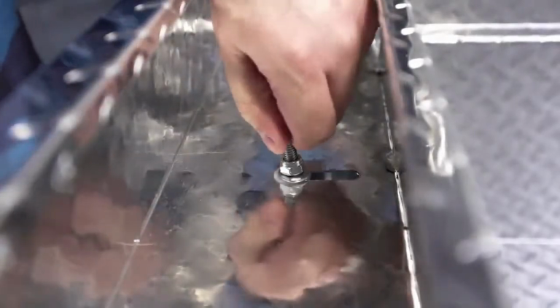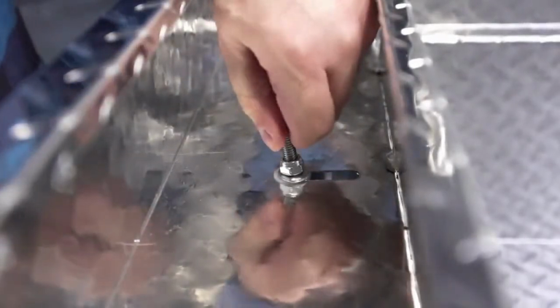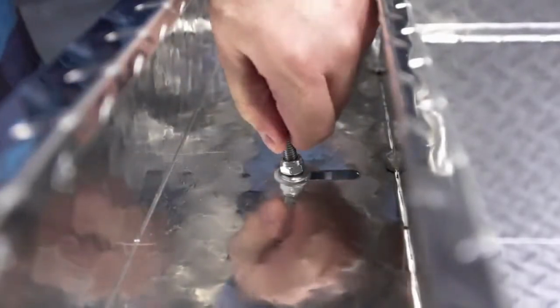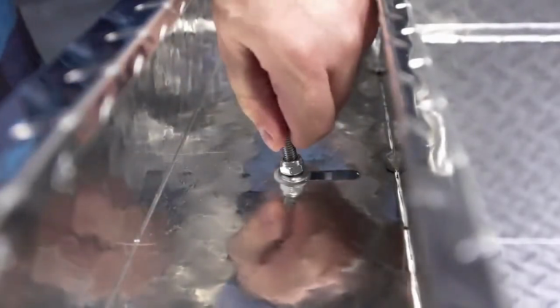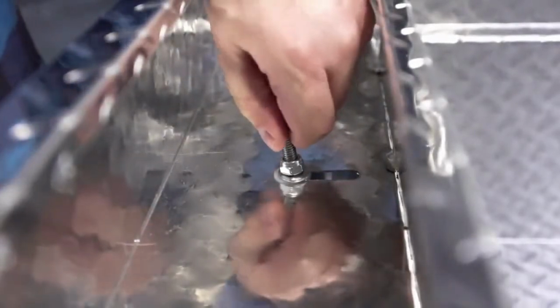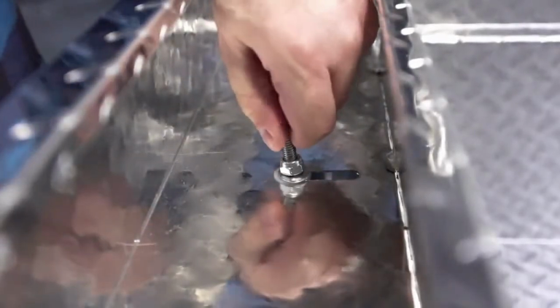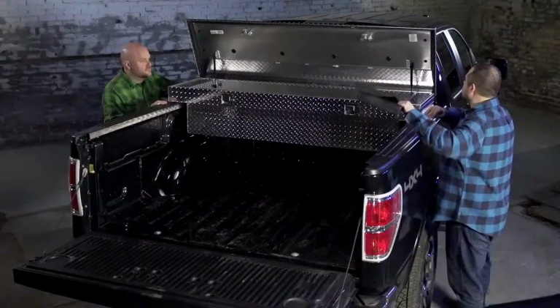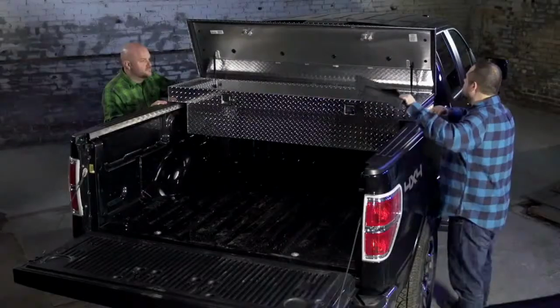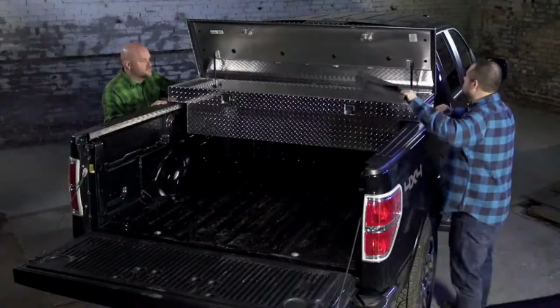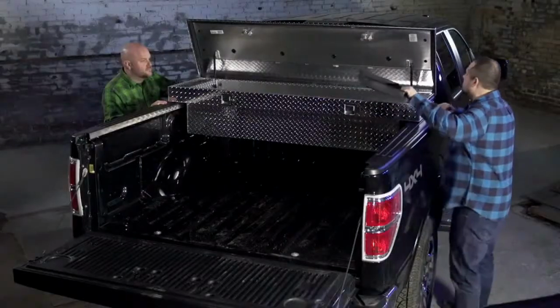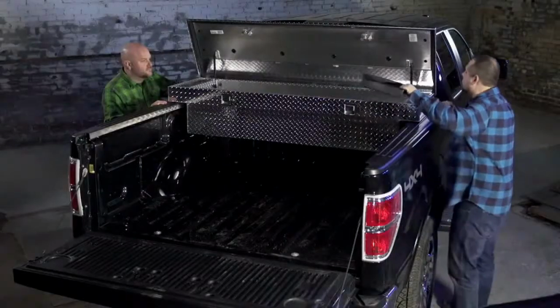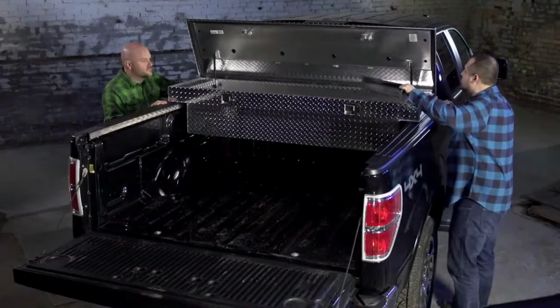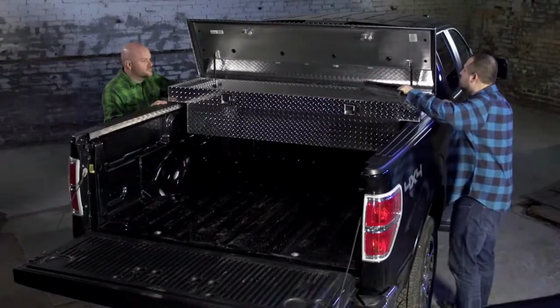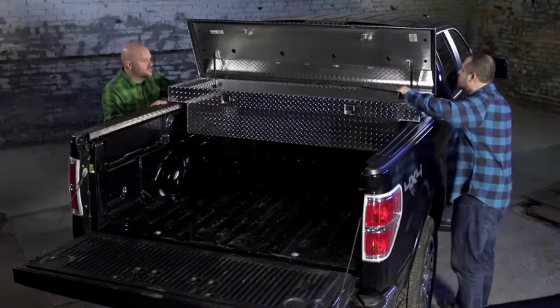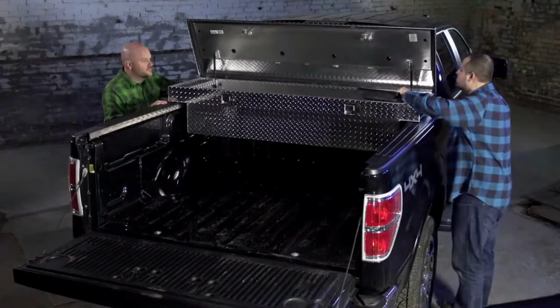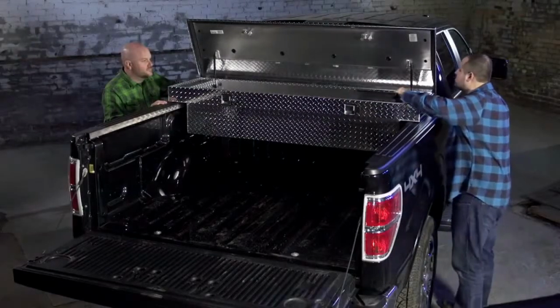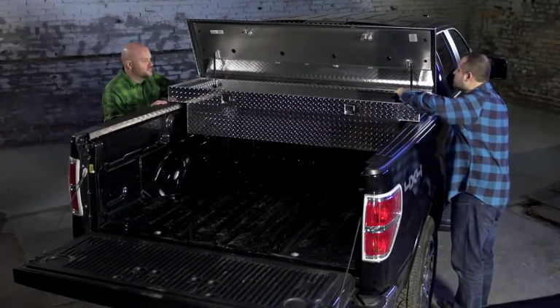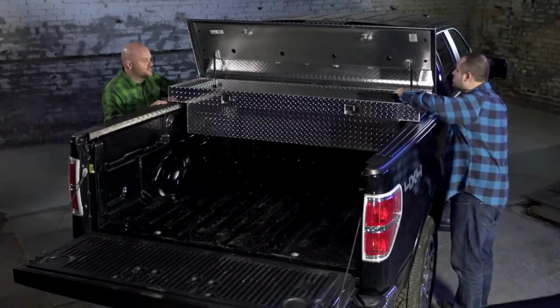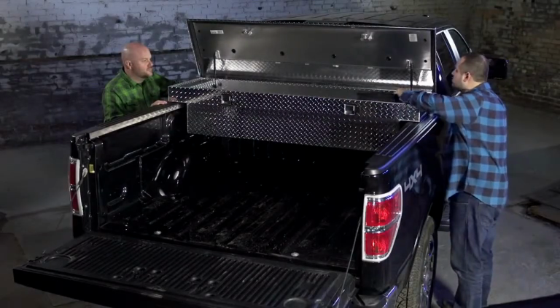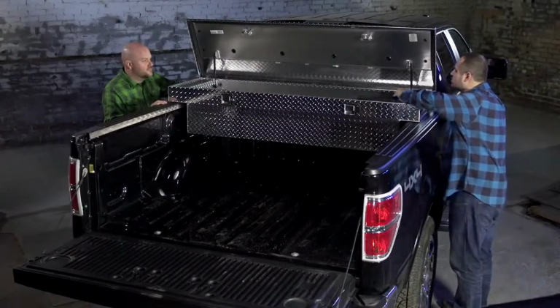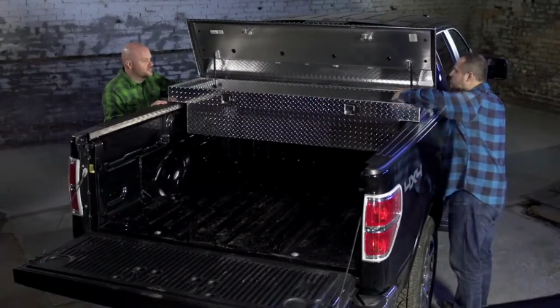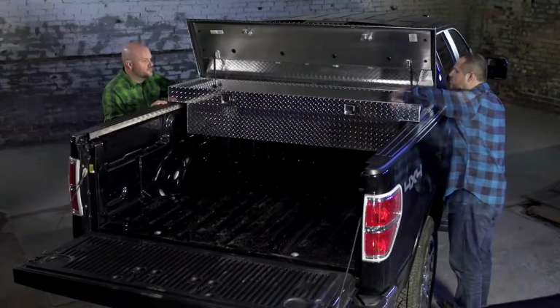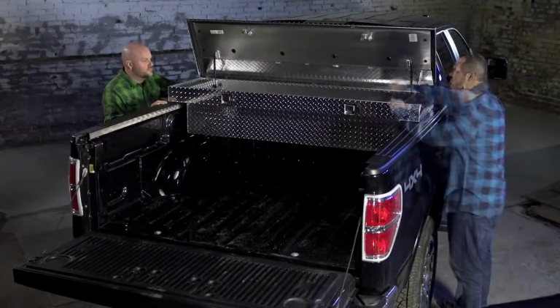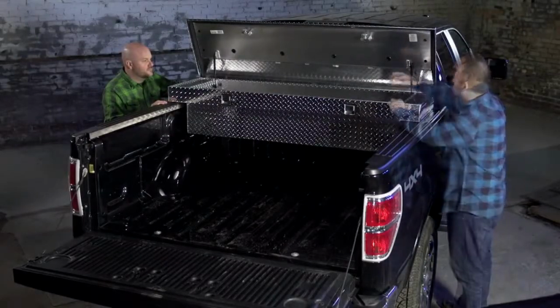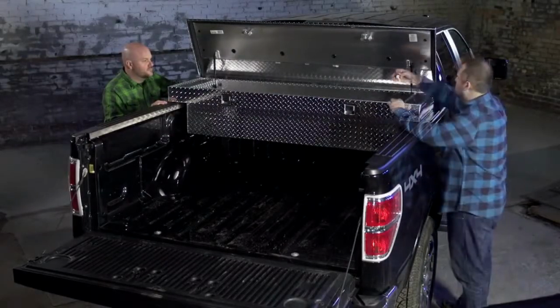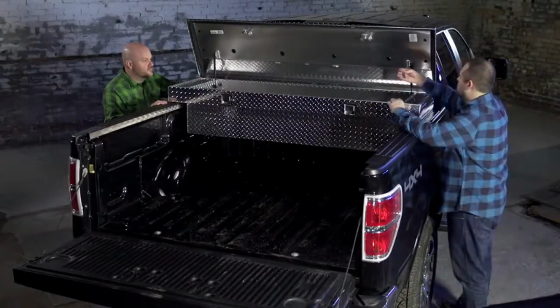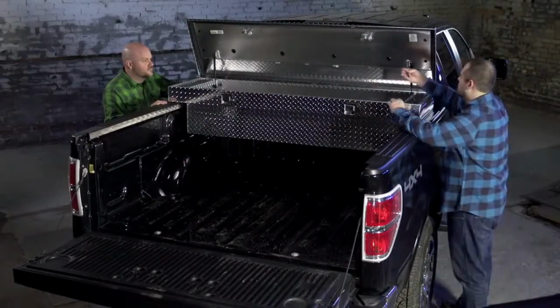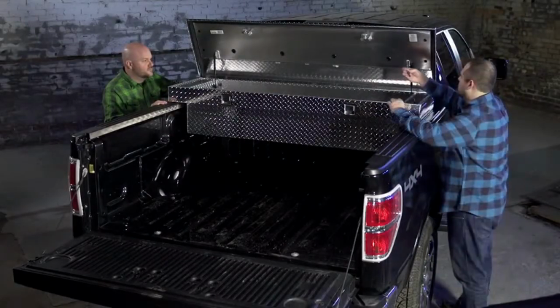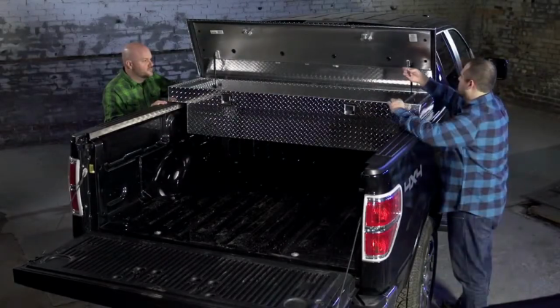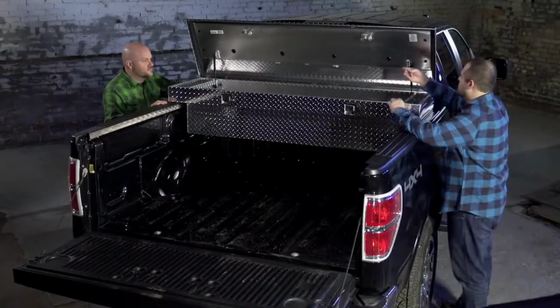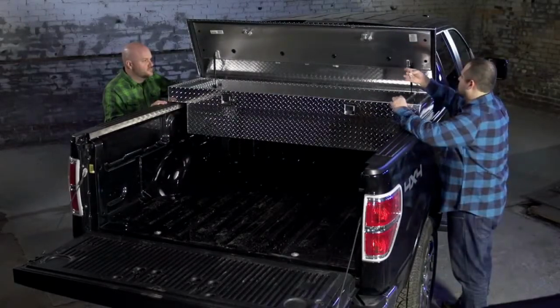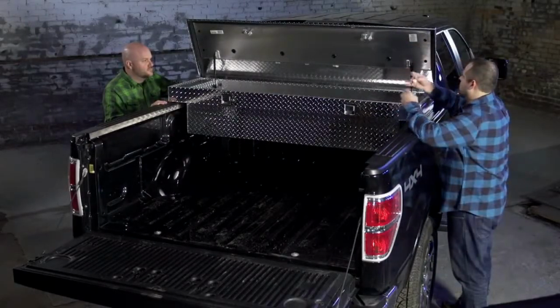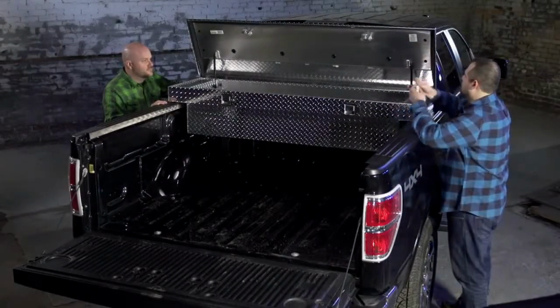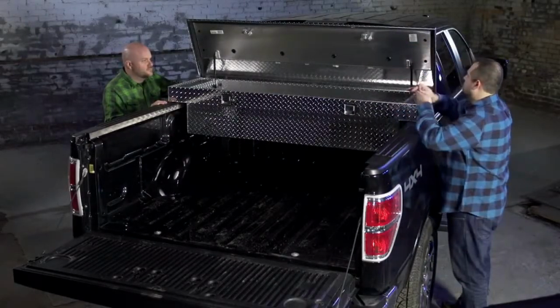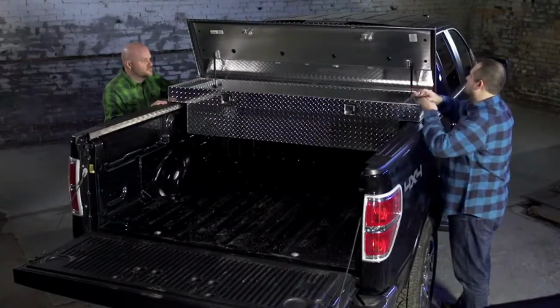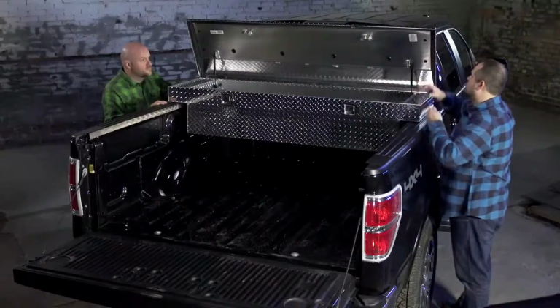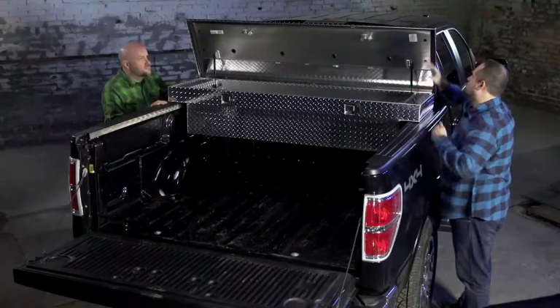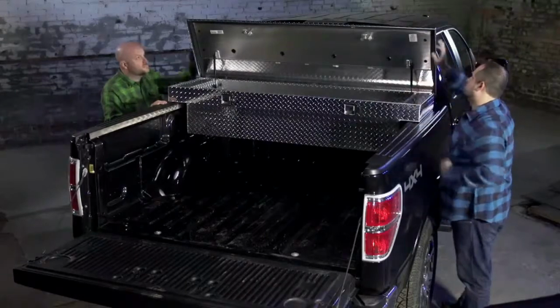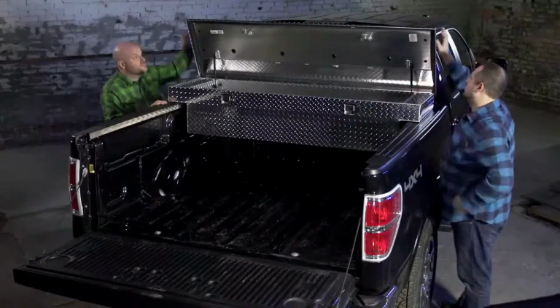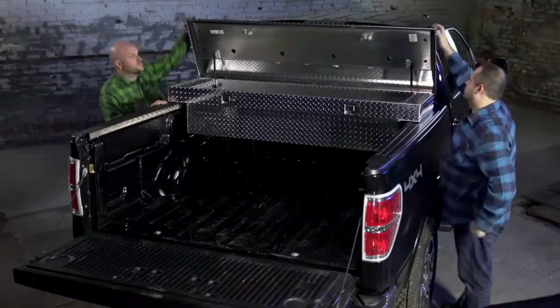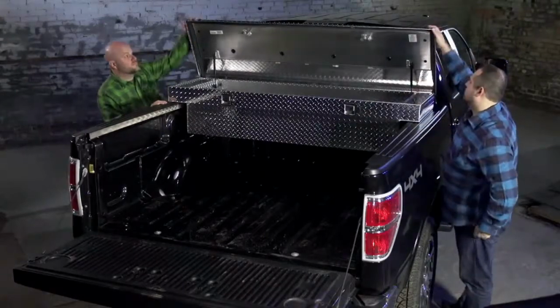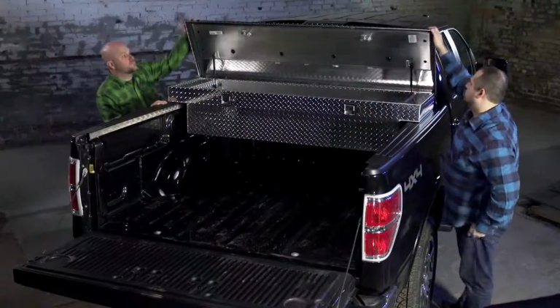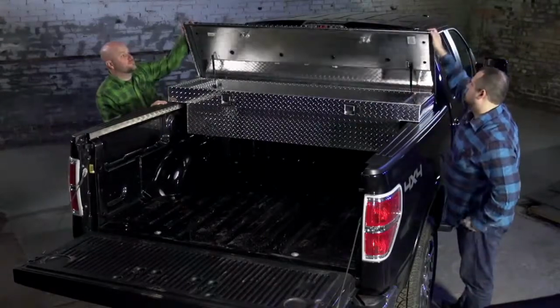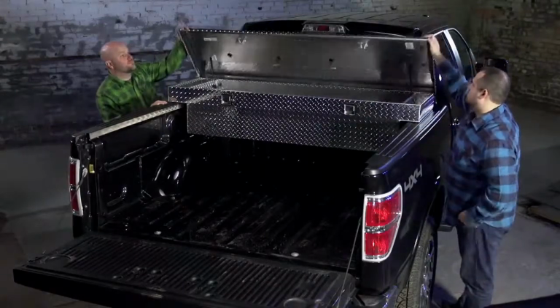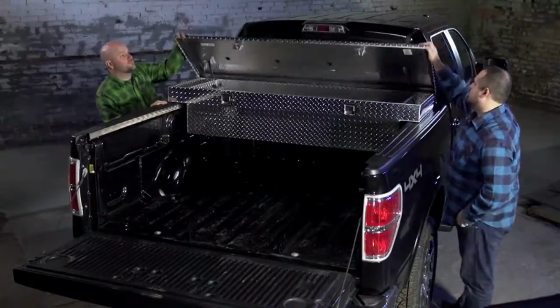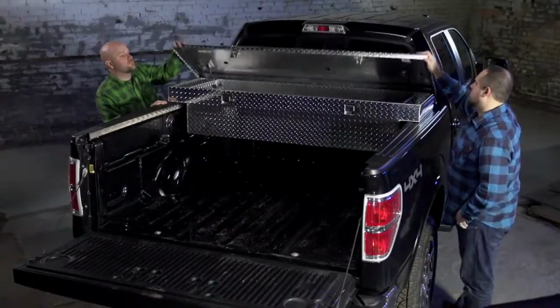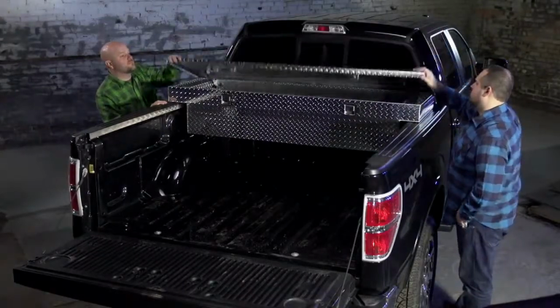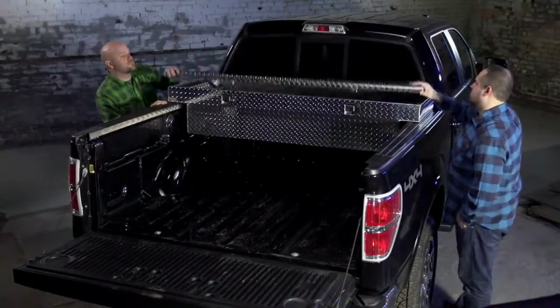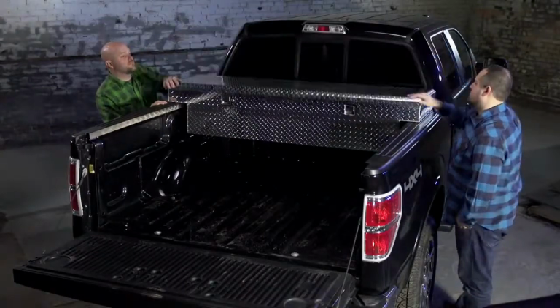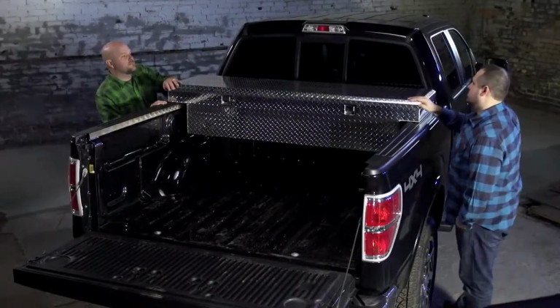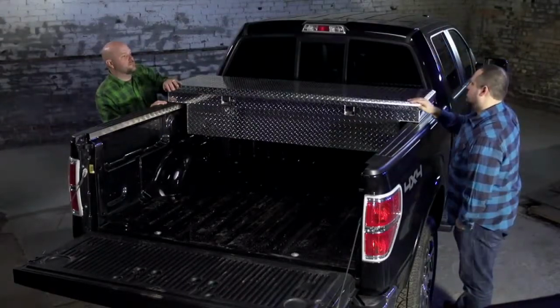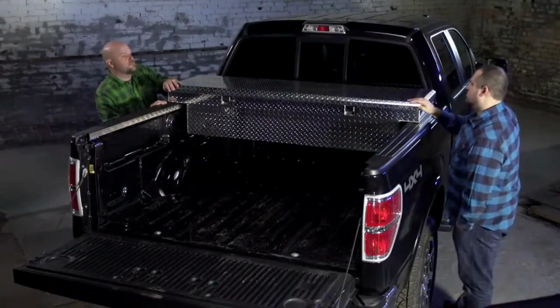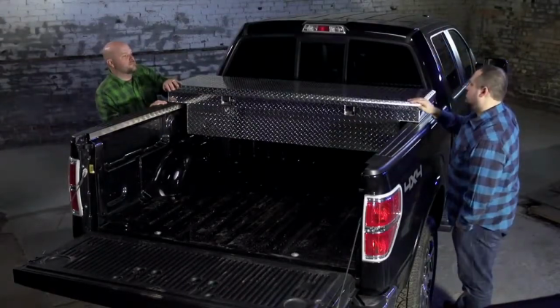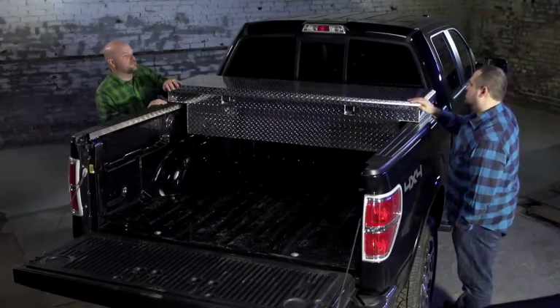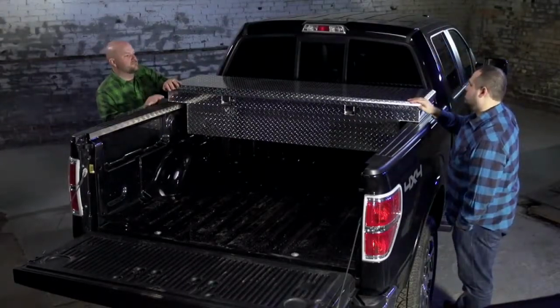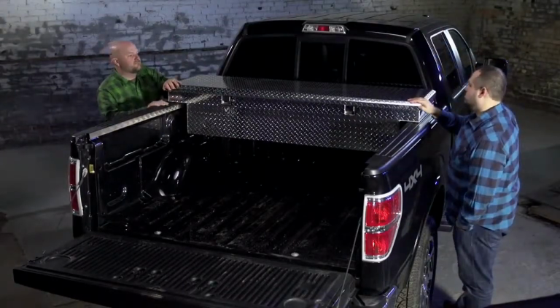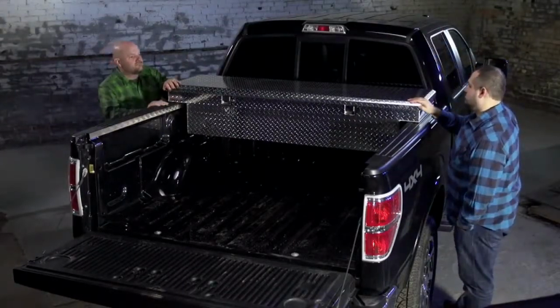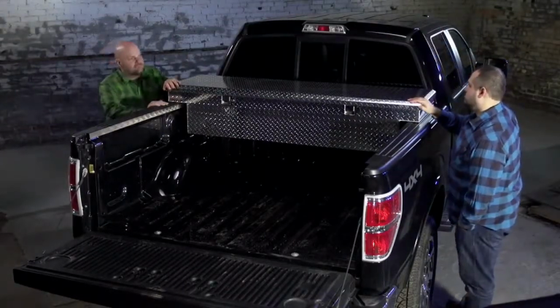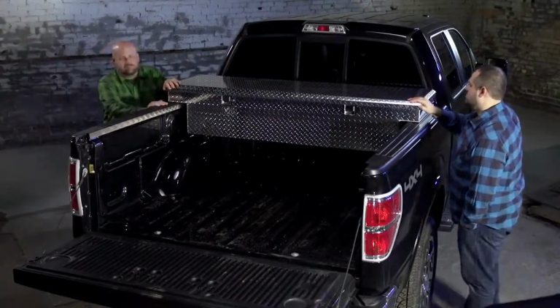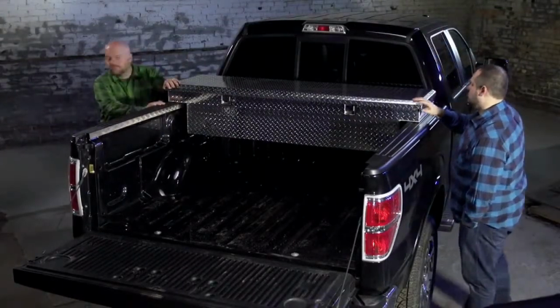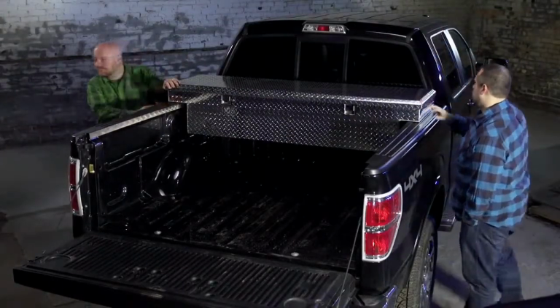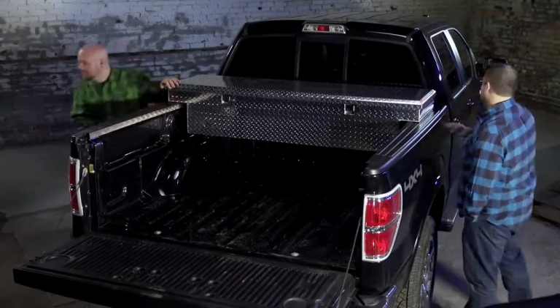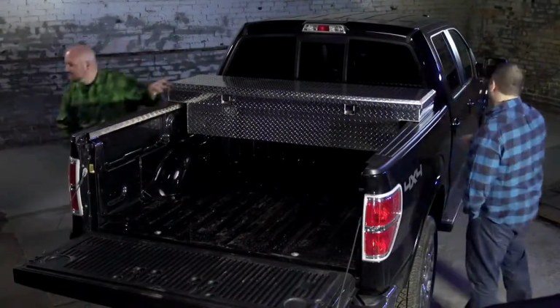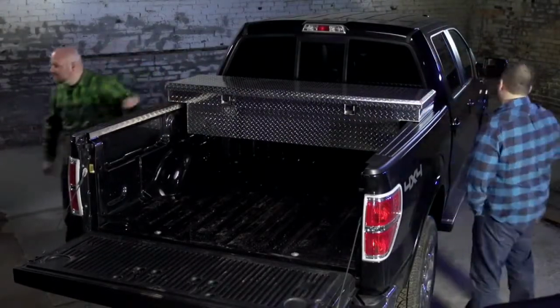Place the tray back inside the box. Retain your keys and close the lid. The installation is complete.